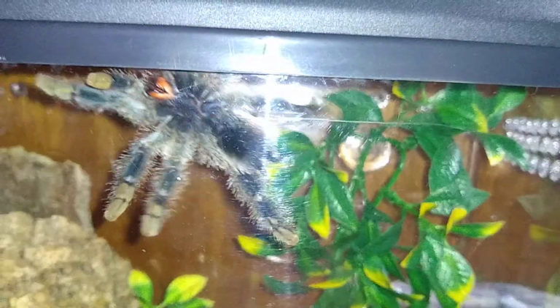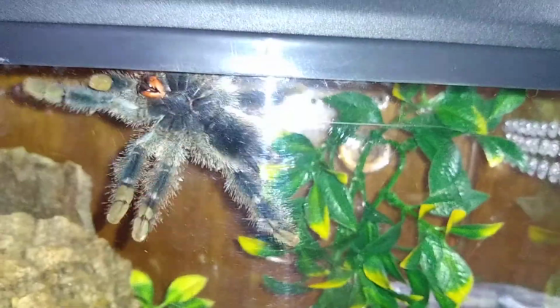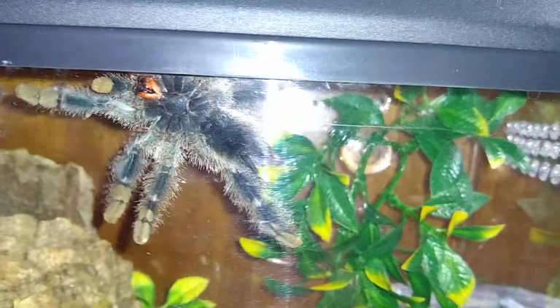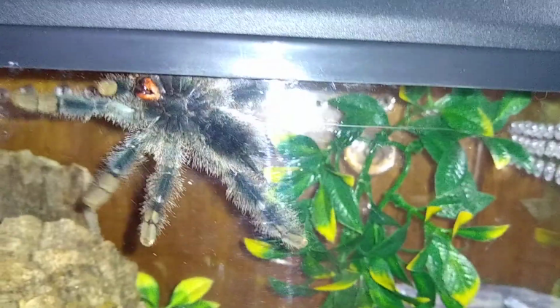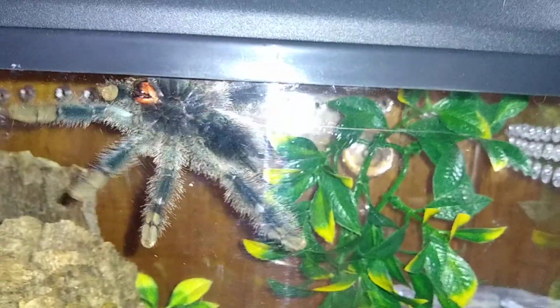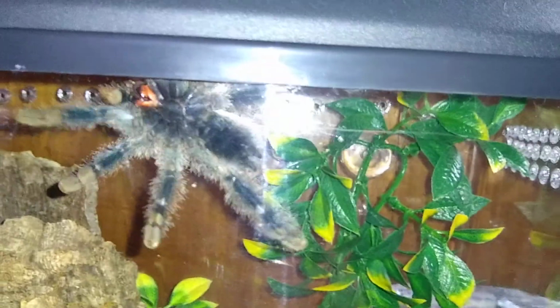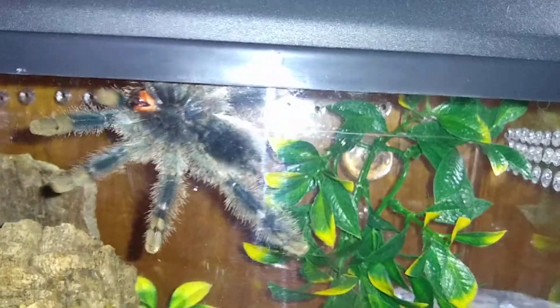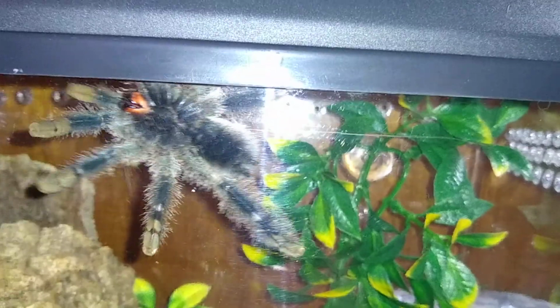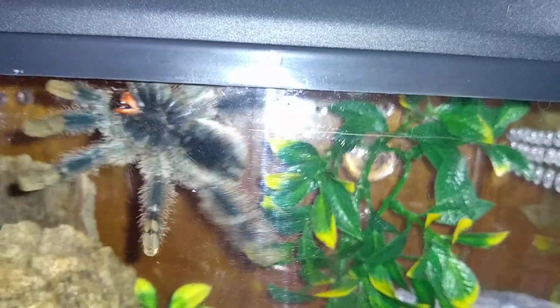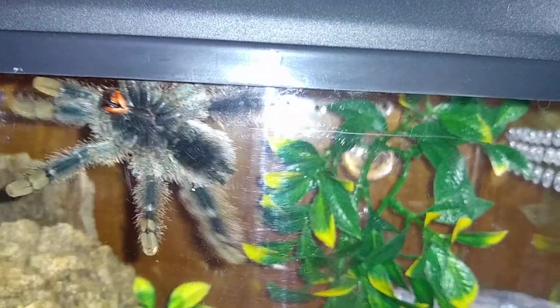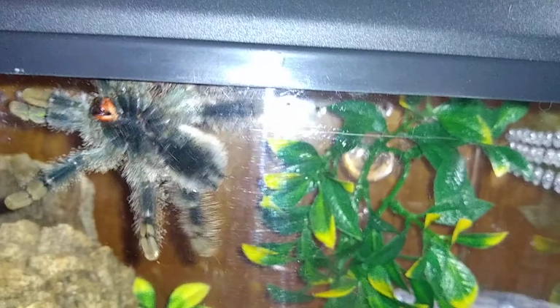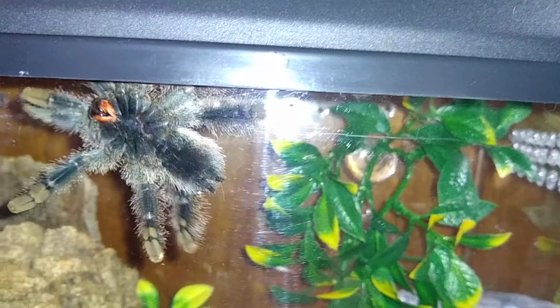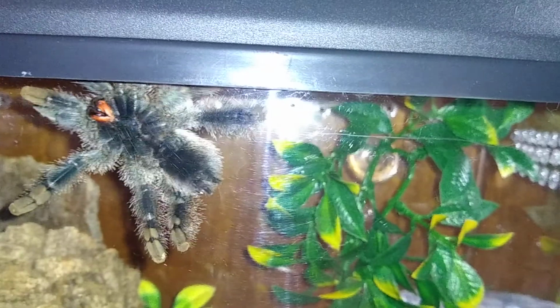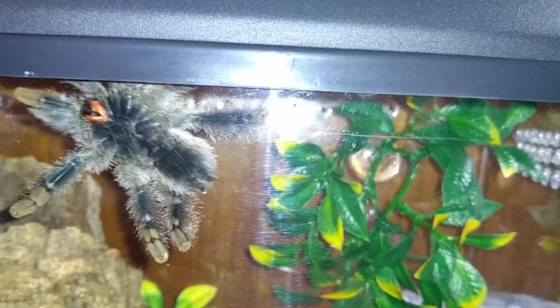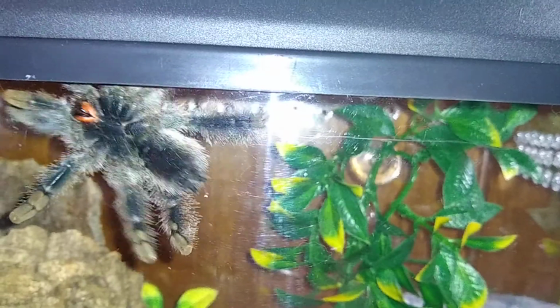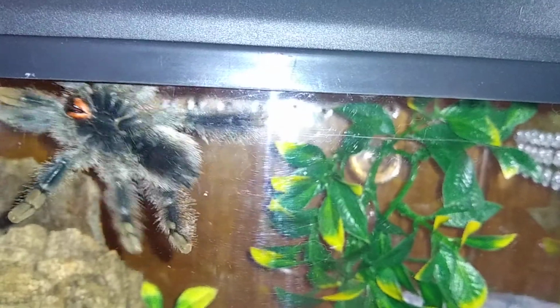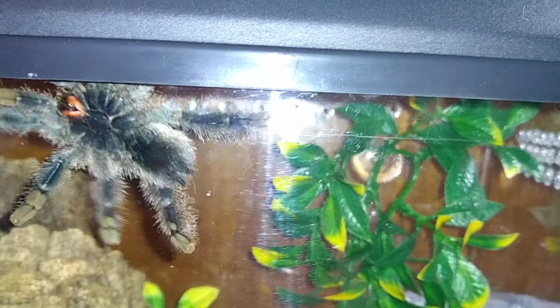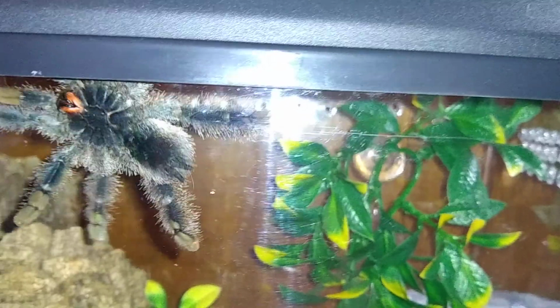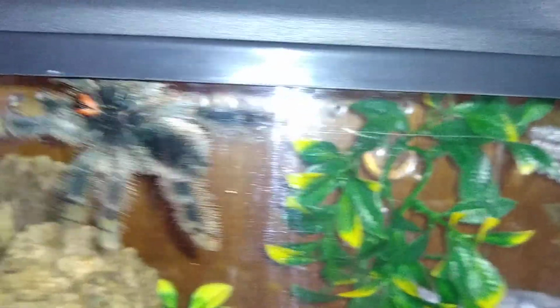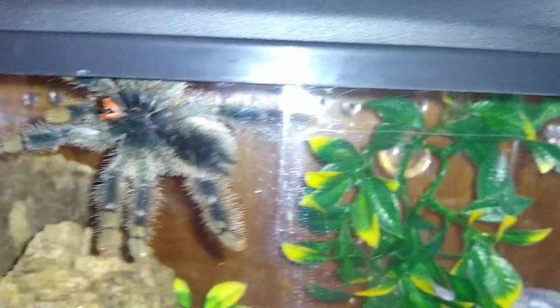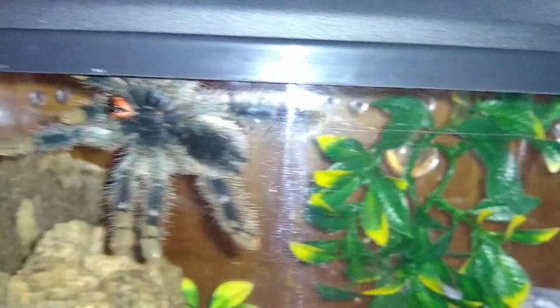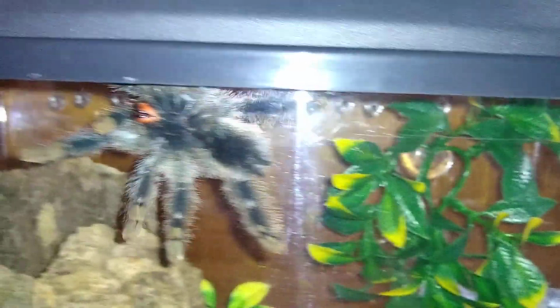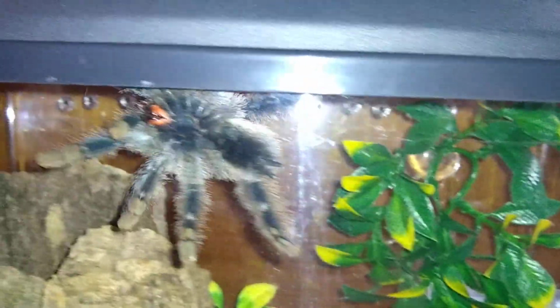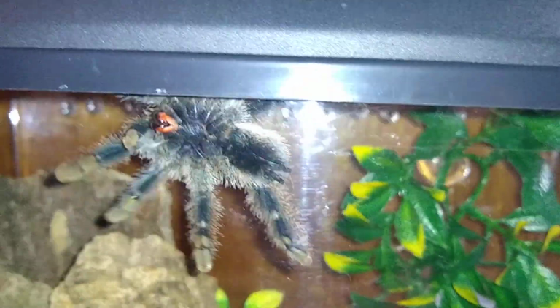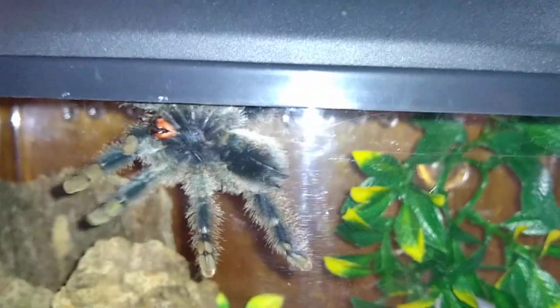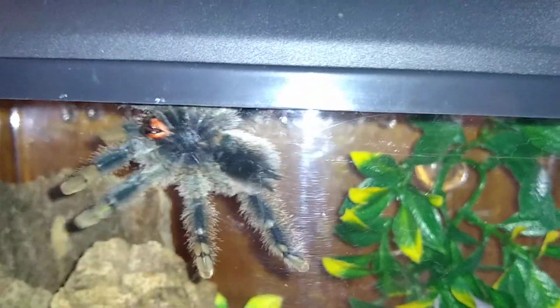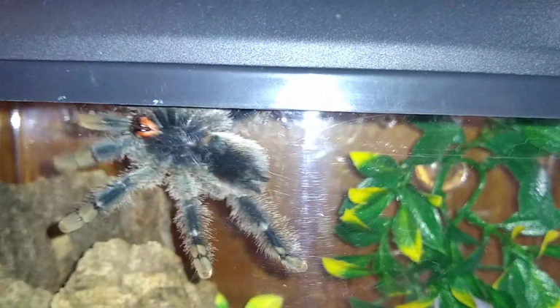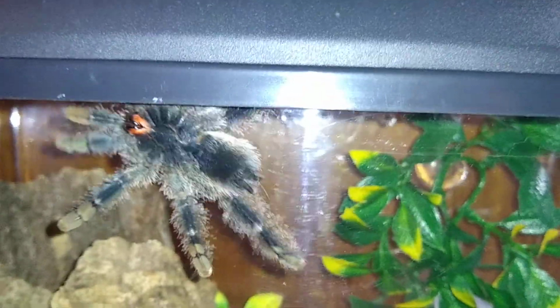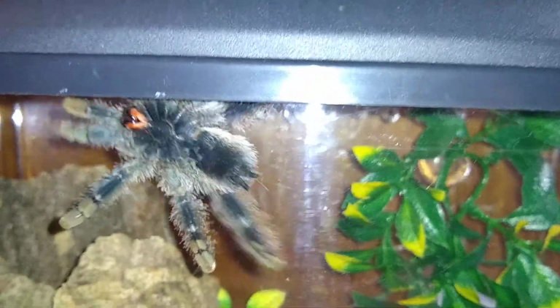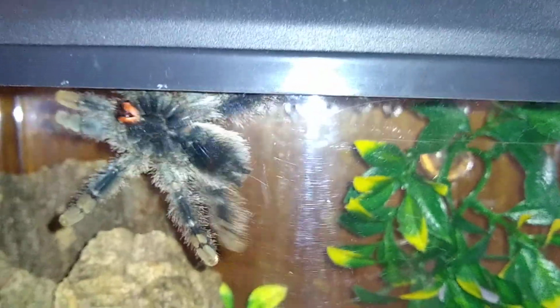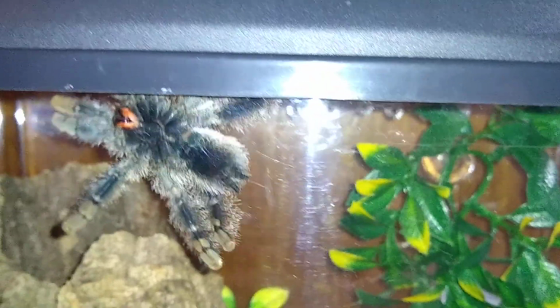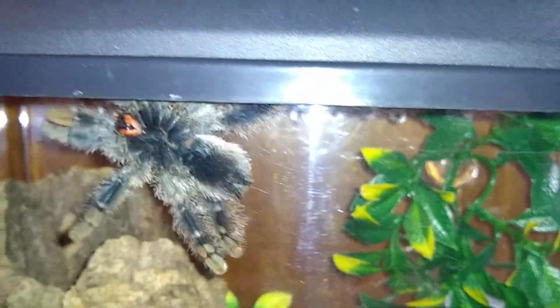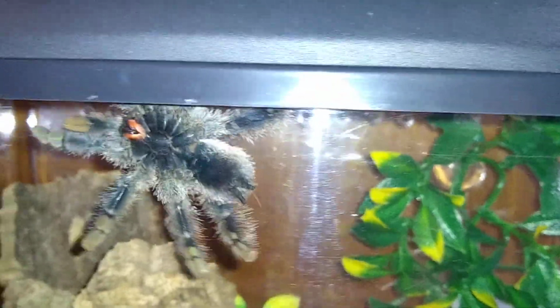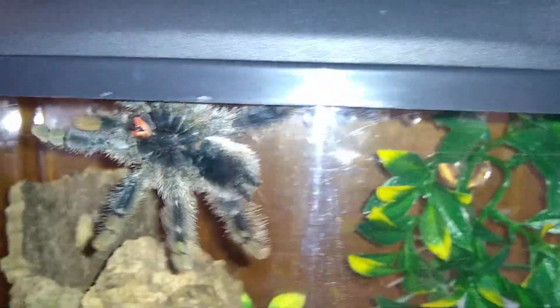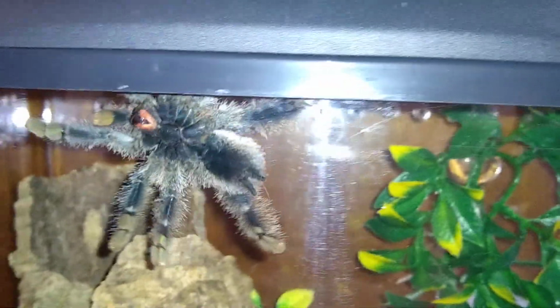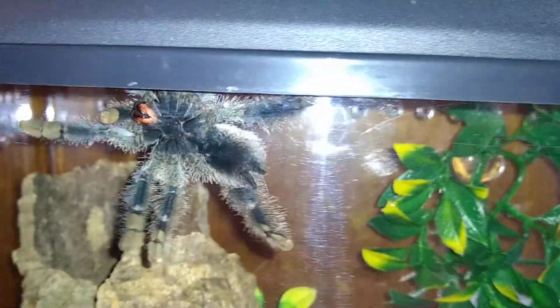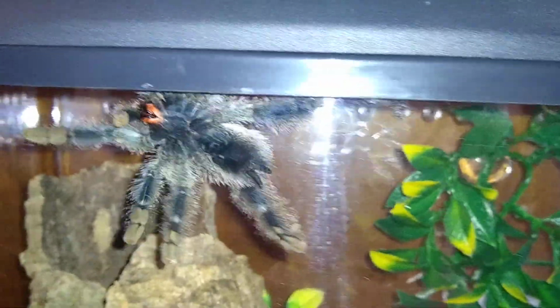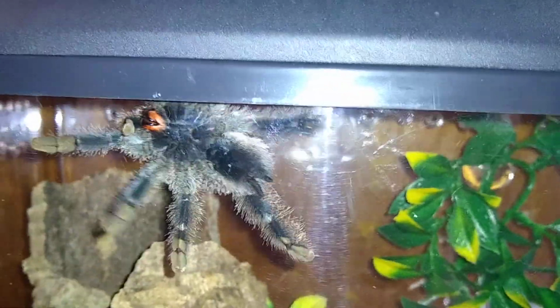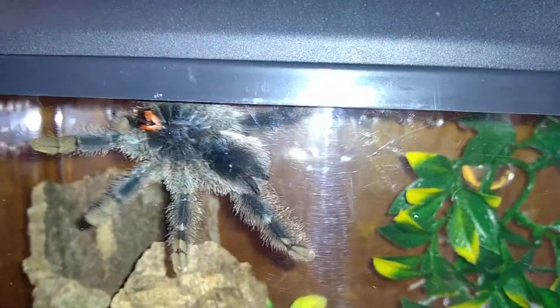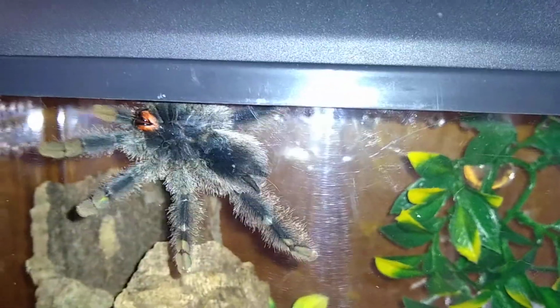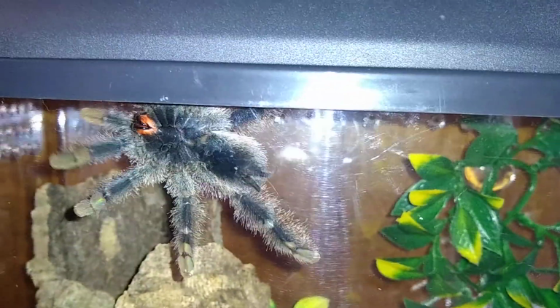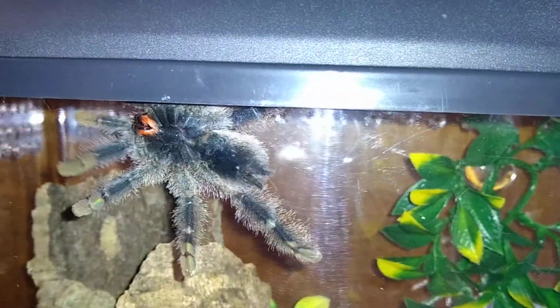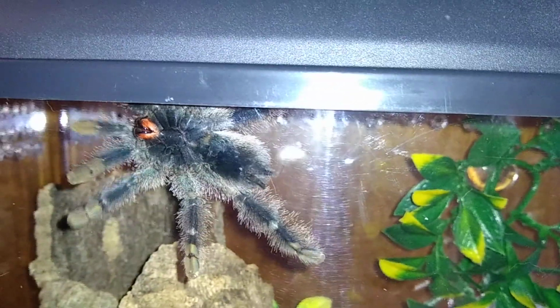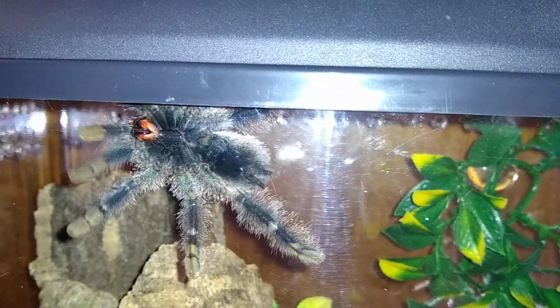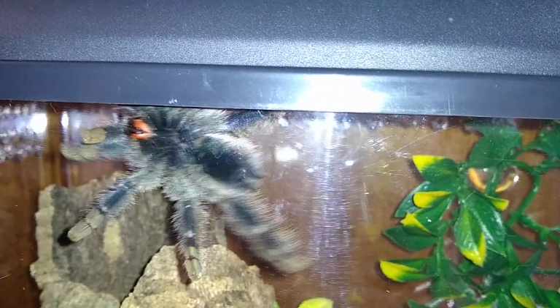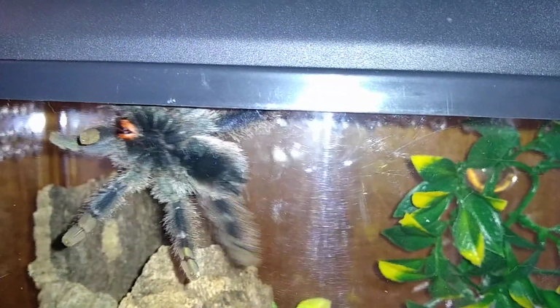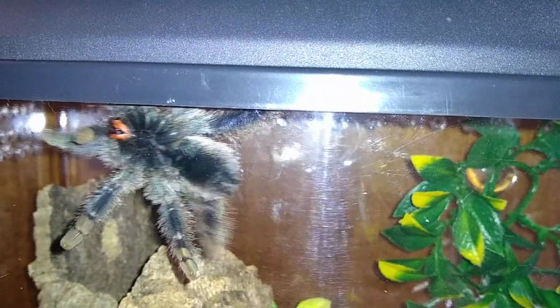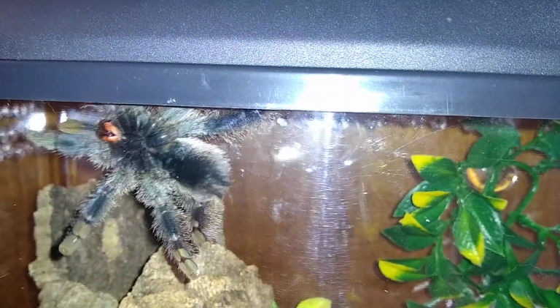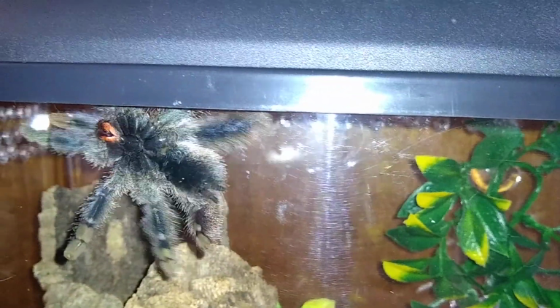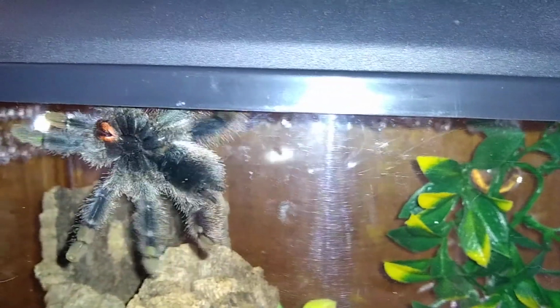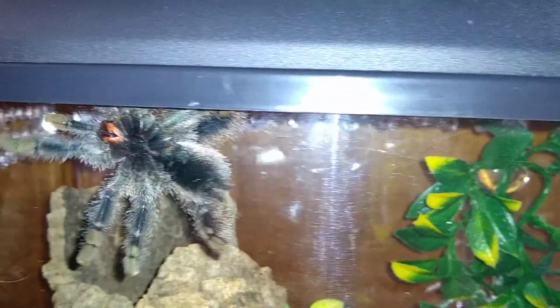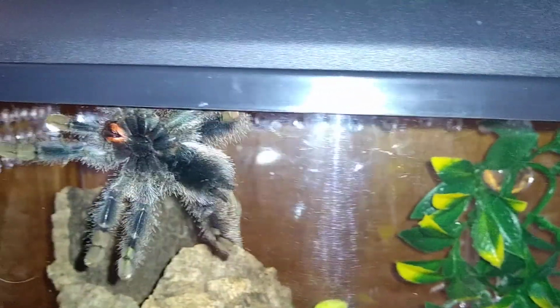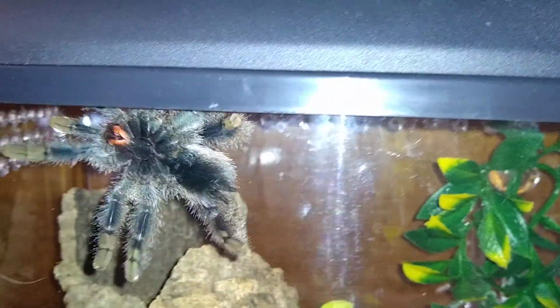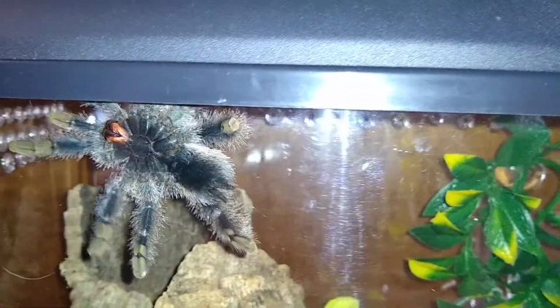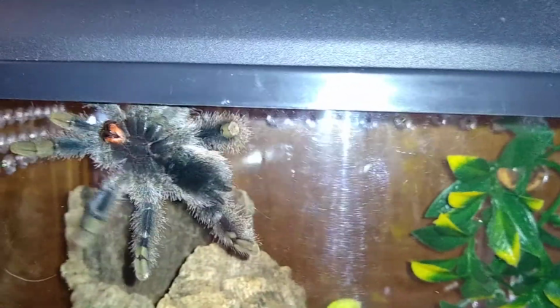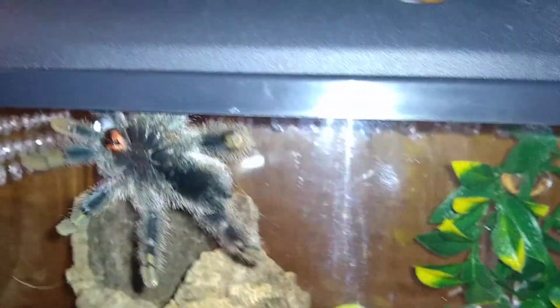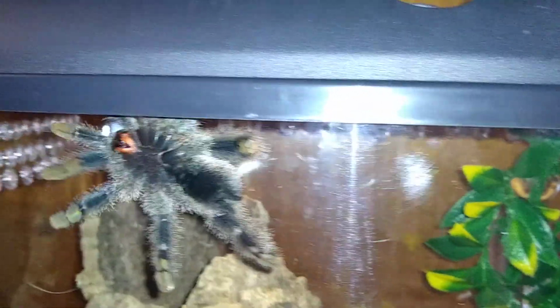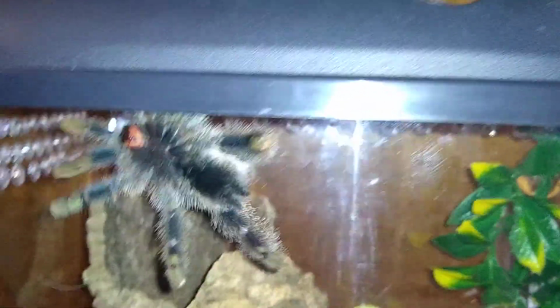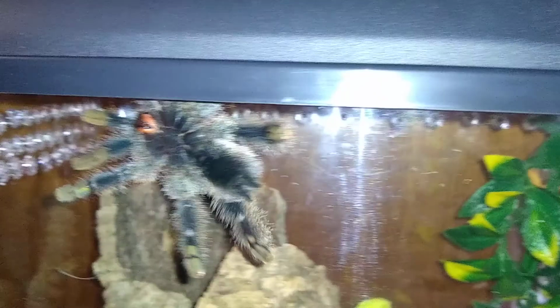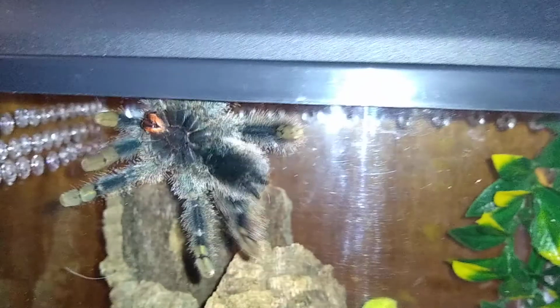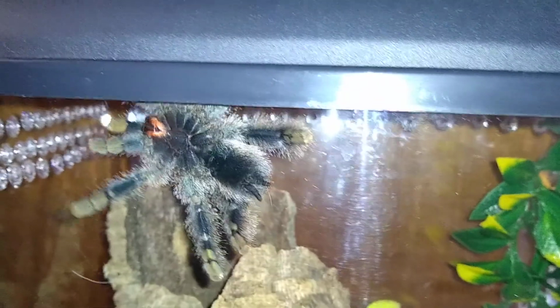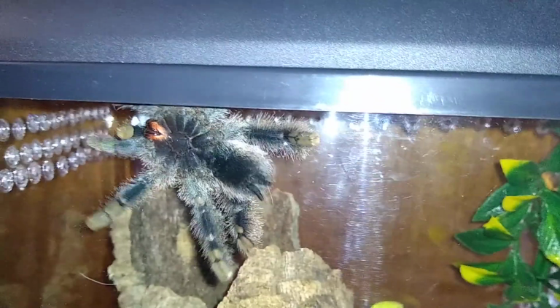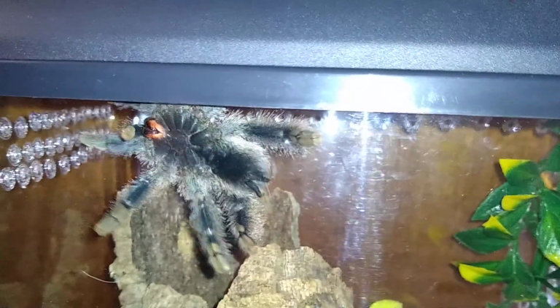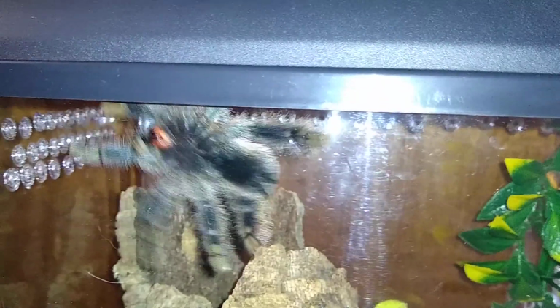You're really just not showing the fluffy side very much, huh? You're just like, nope, gonna show the creepy underbottom. Rawr, look at my fangs!